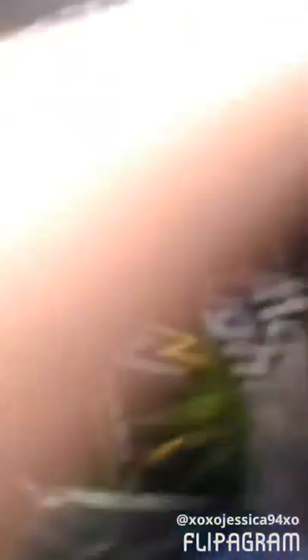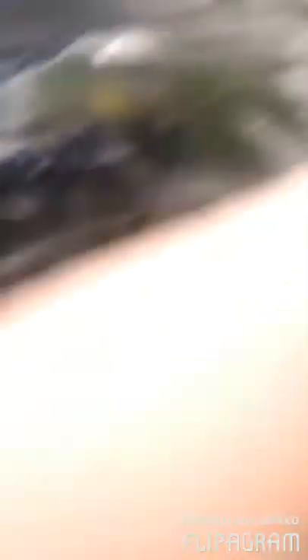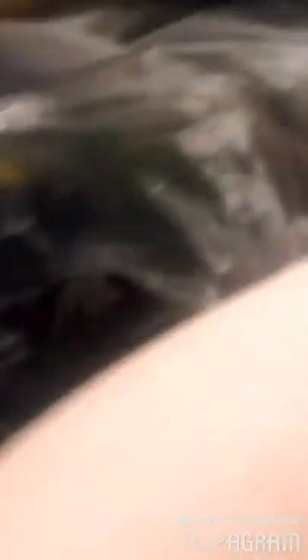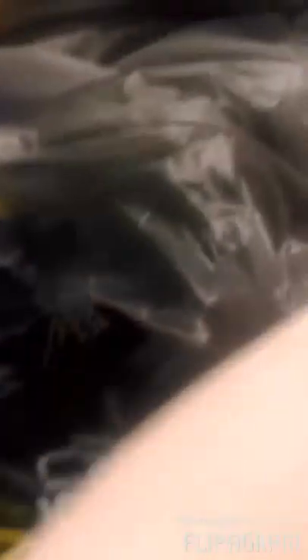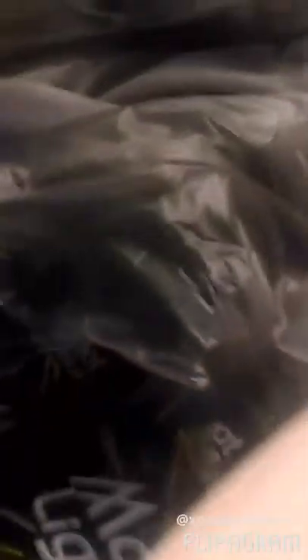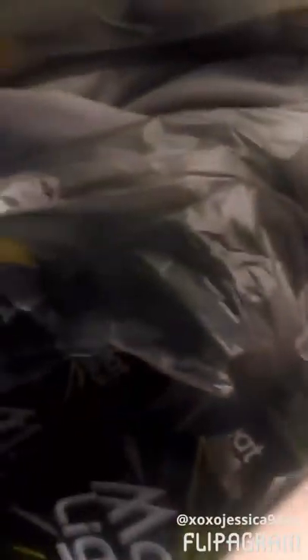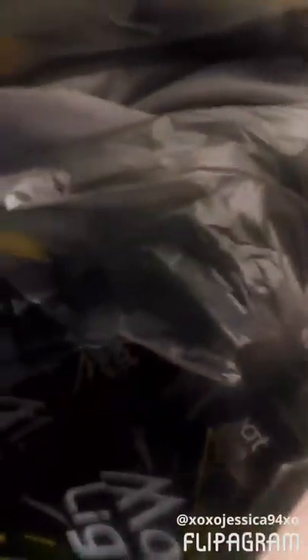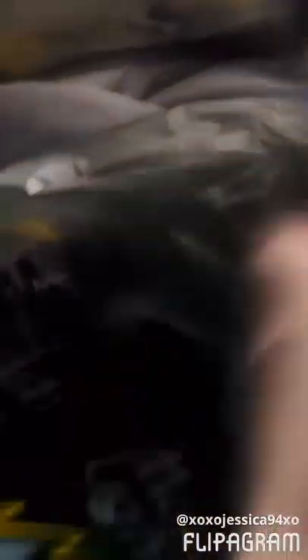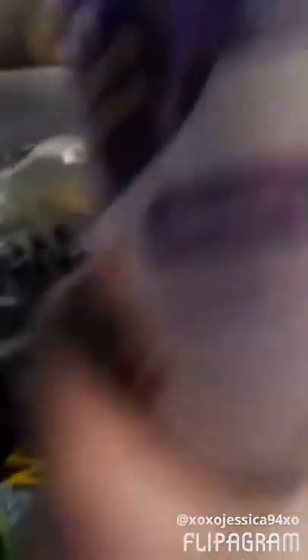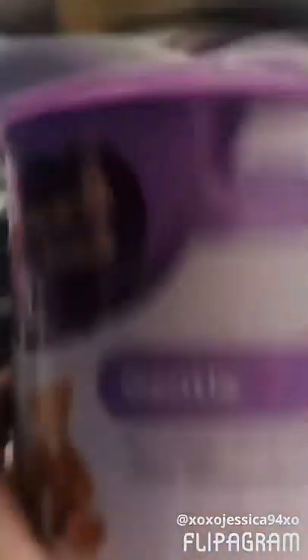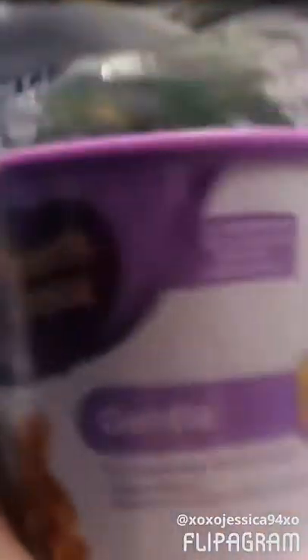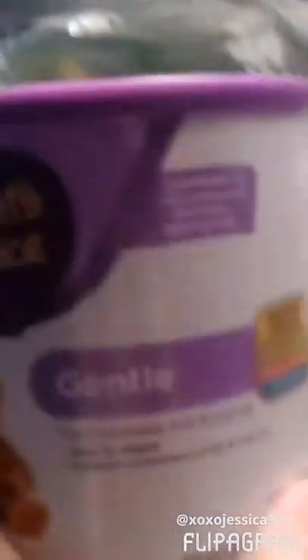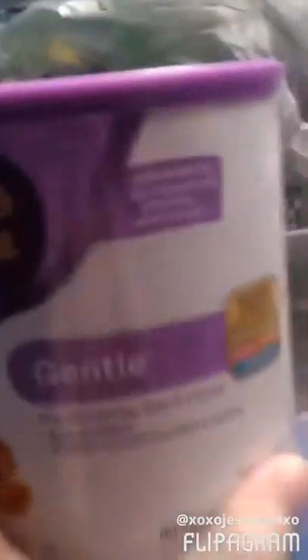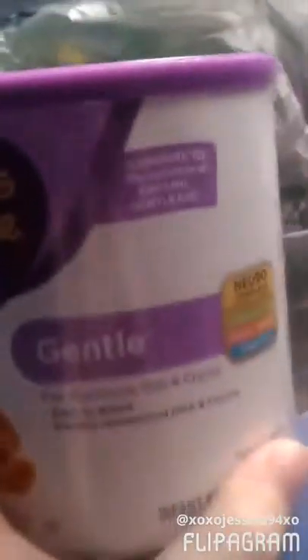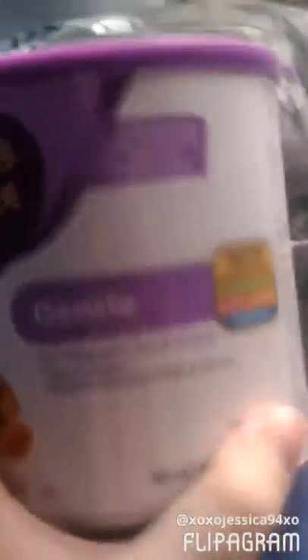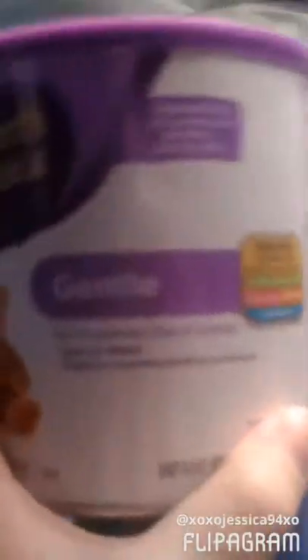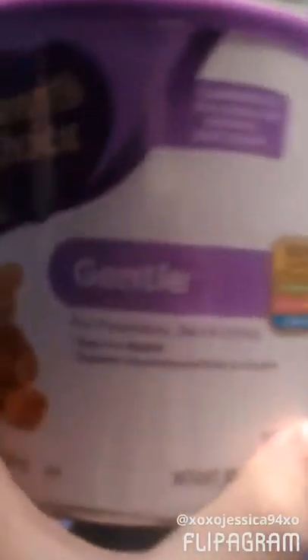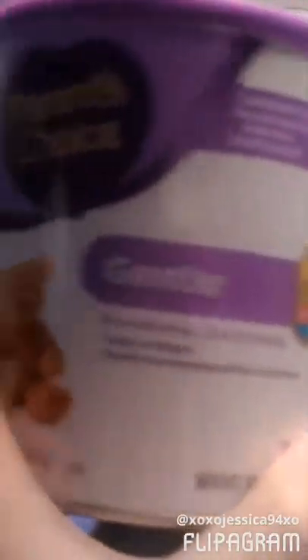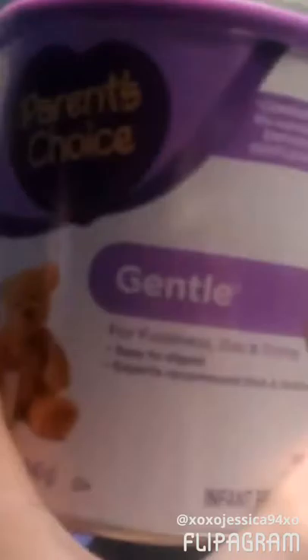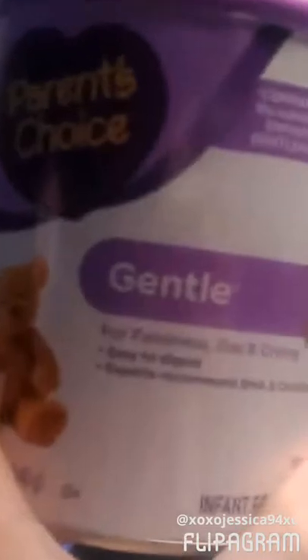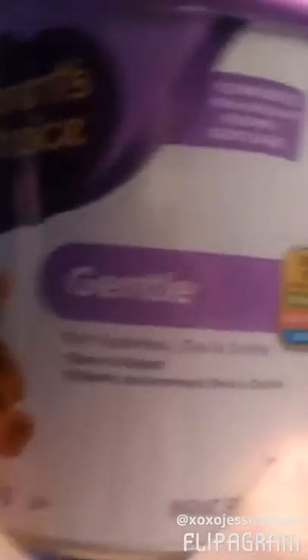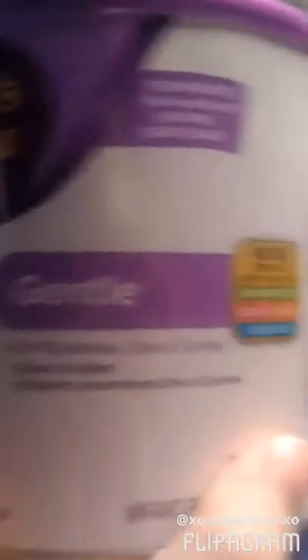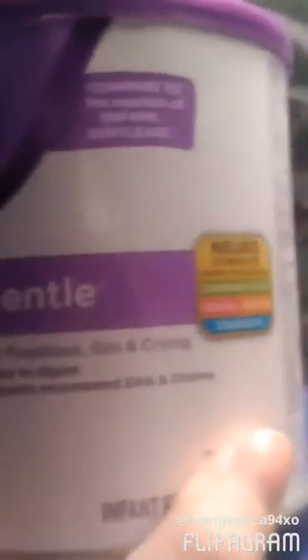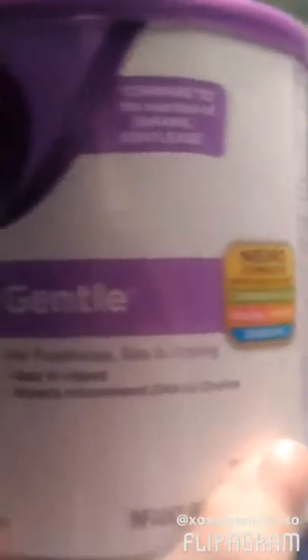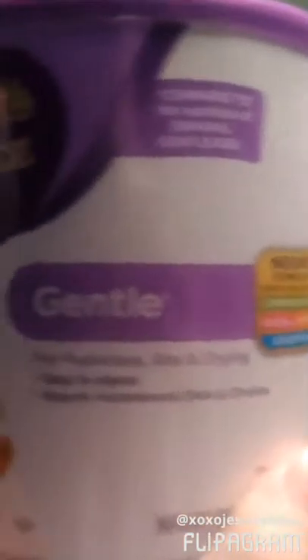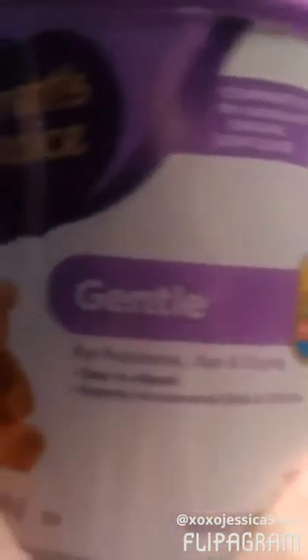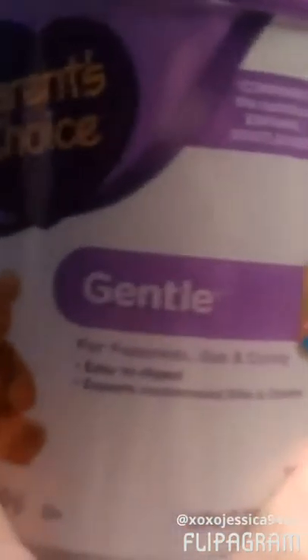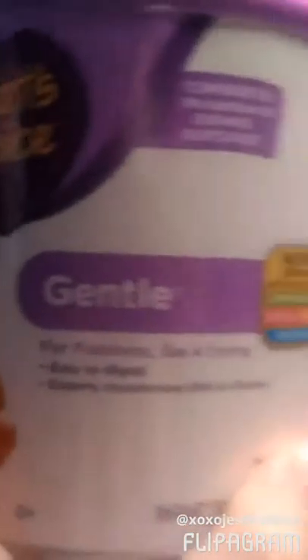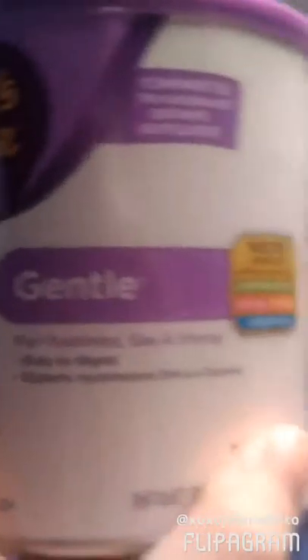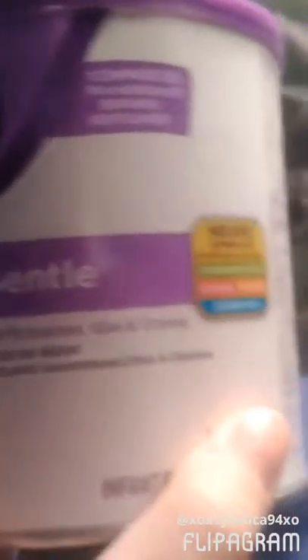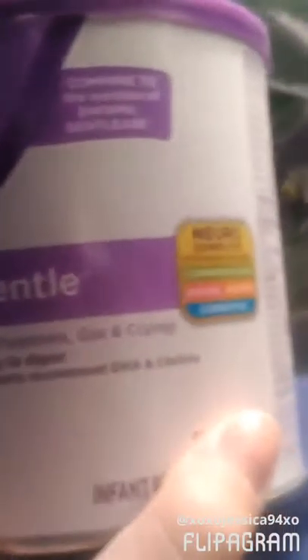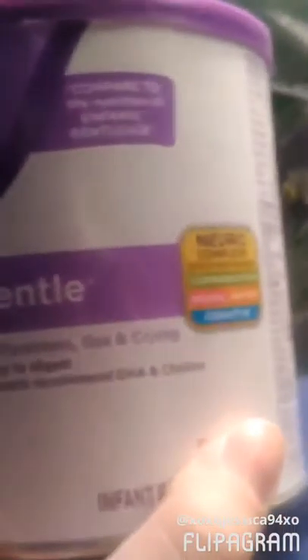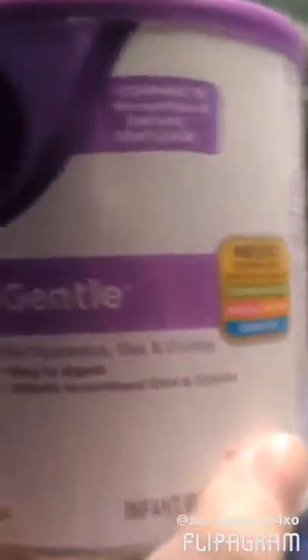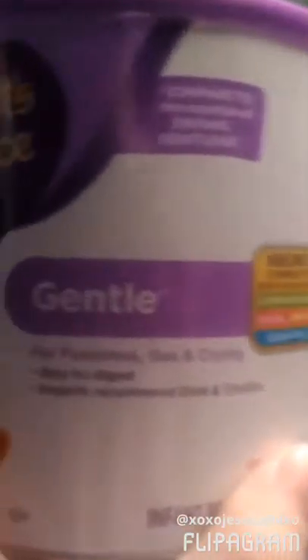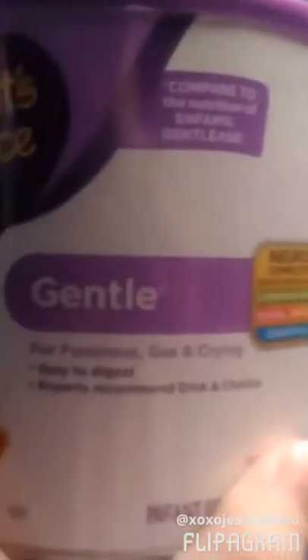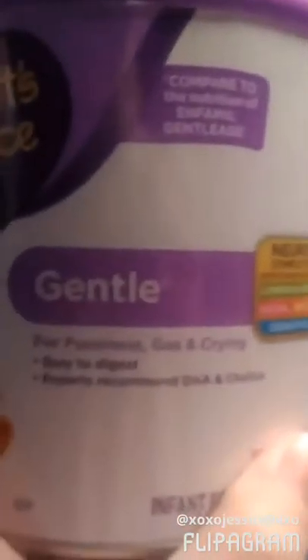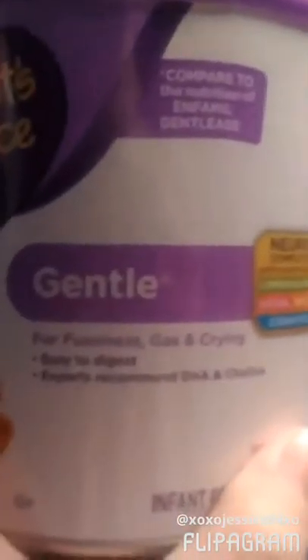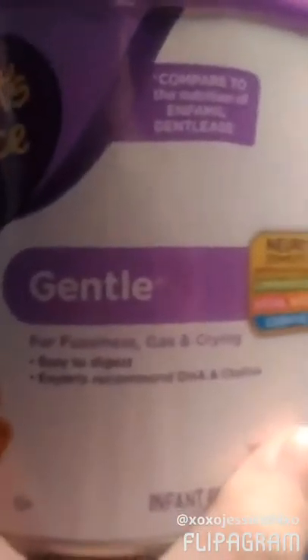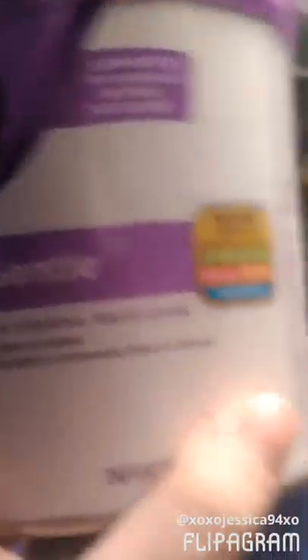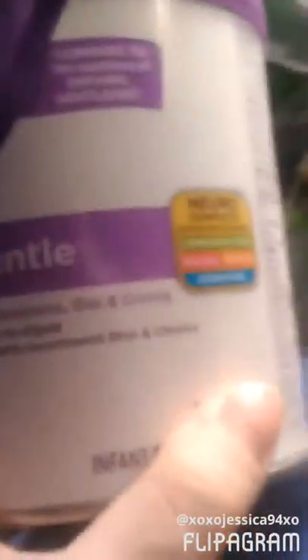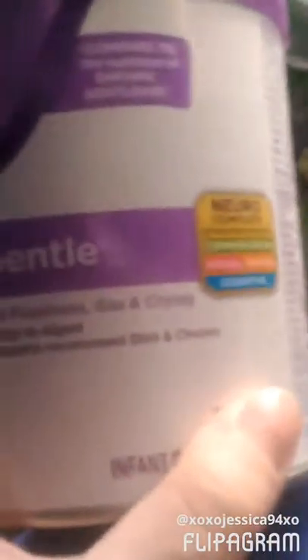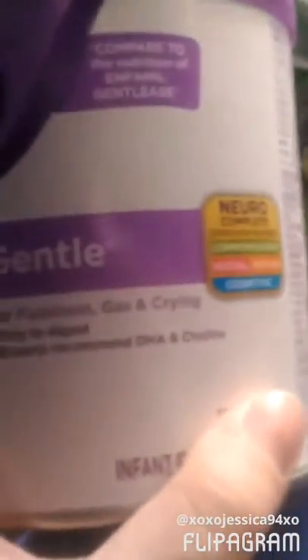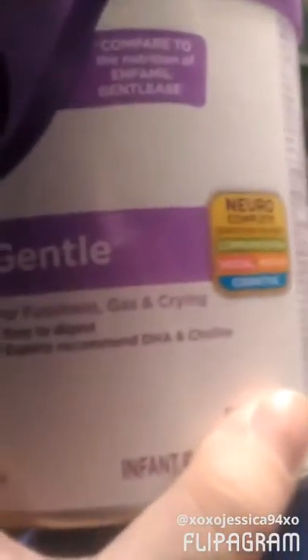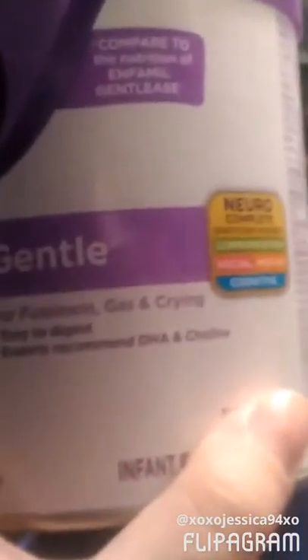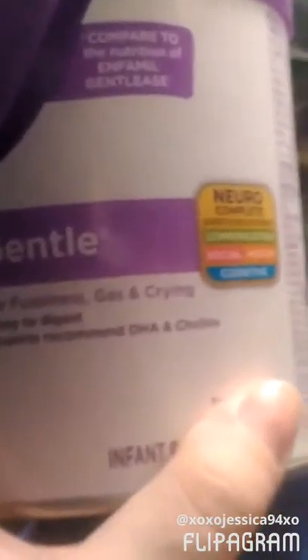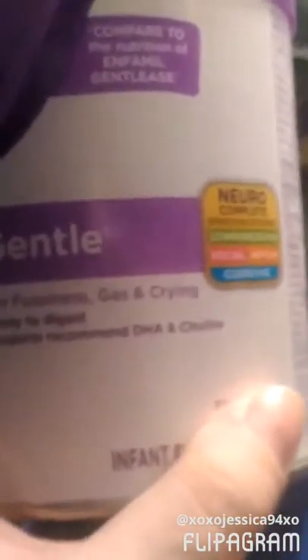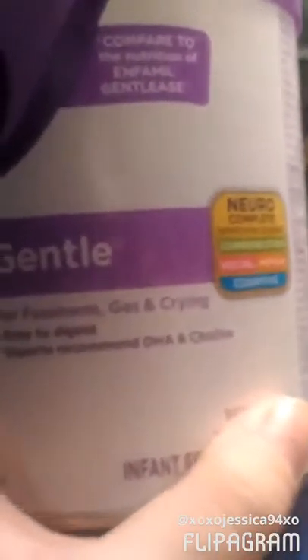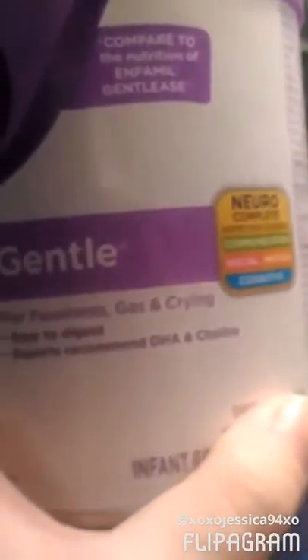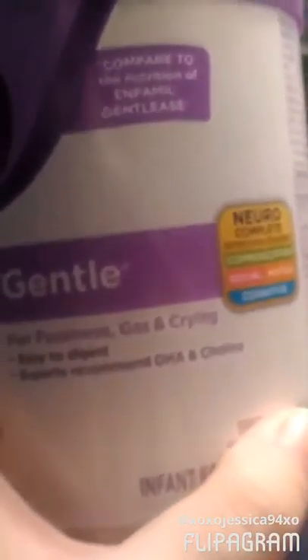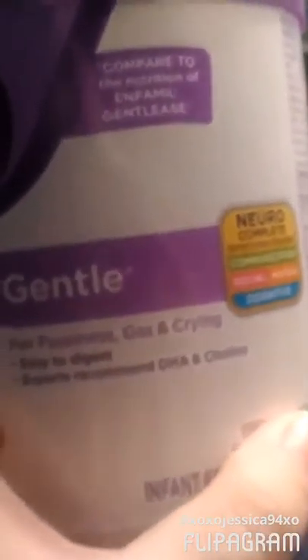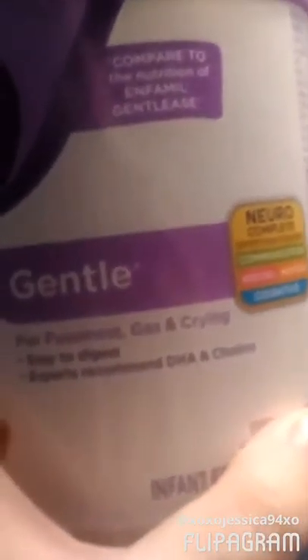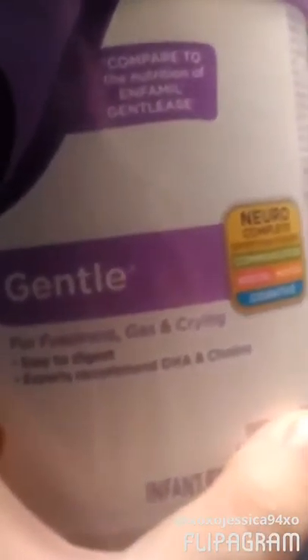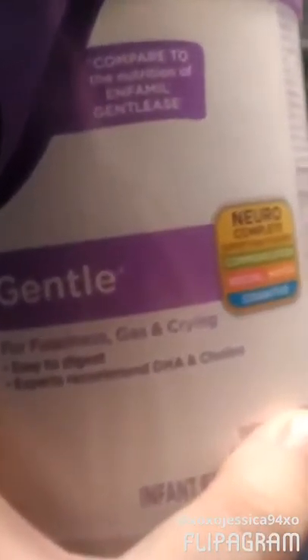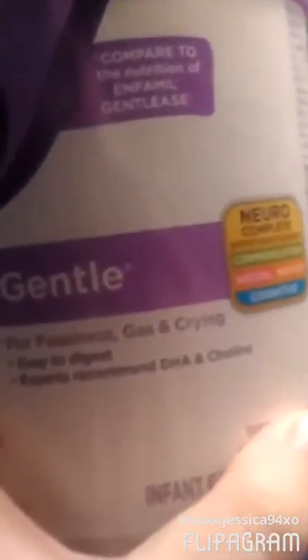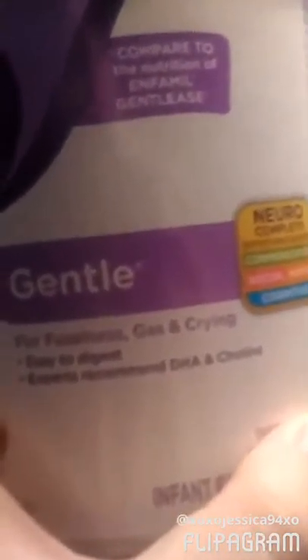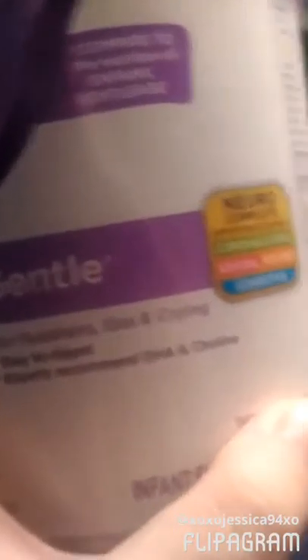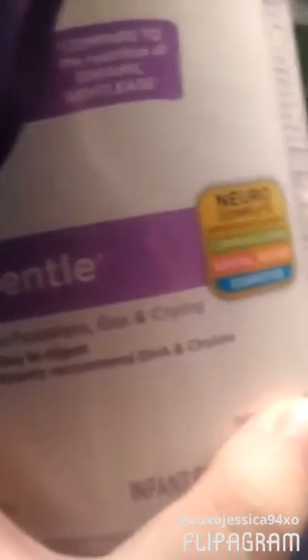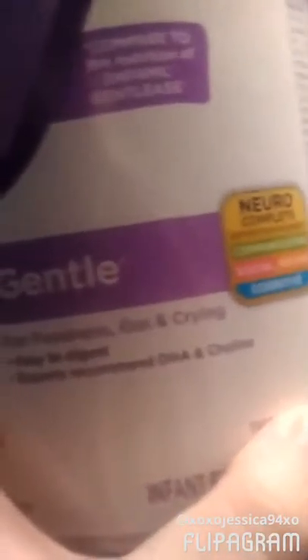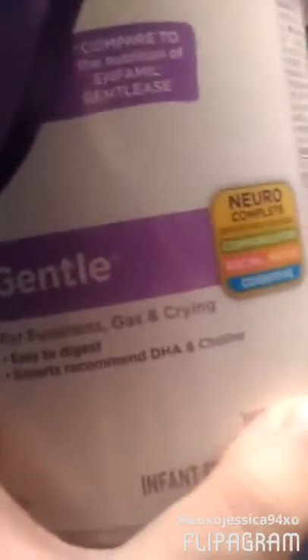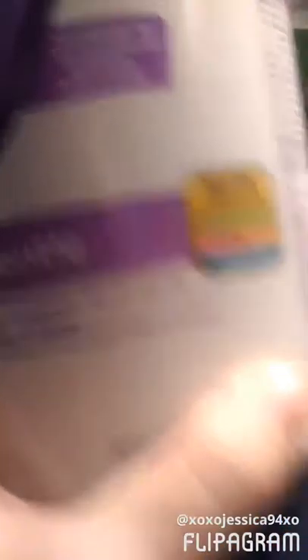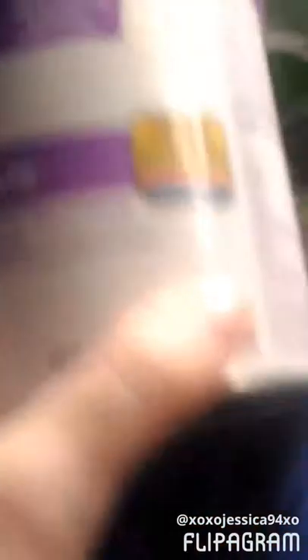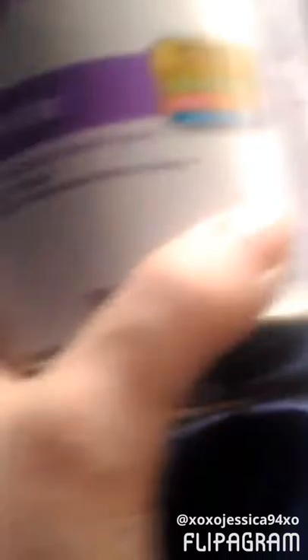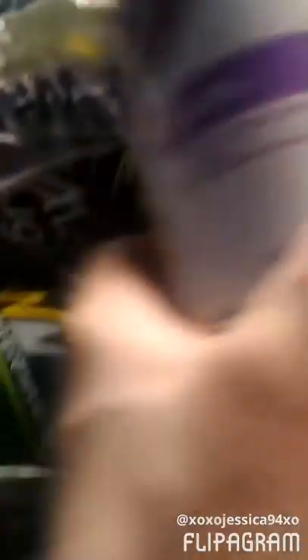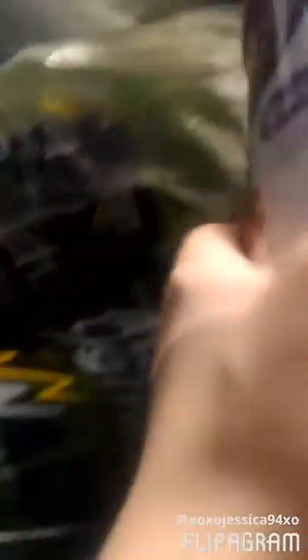Then we got Parent's Choice Gentle Ease Formula for Samantha. She's been doing good on this, so we've been getting it for her.